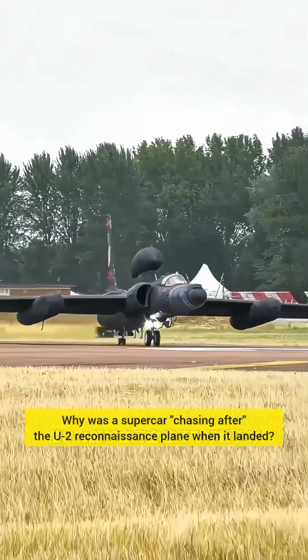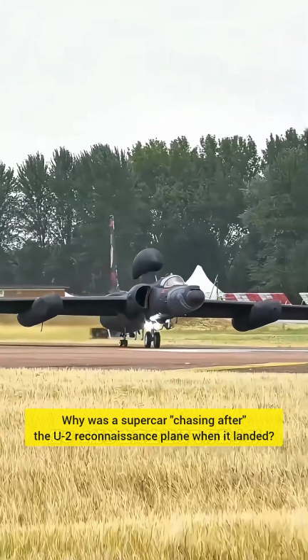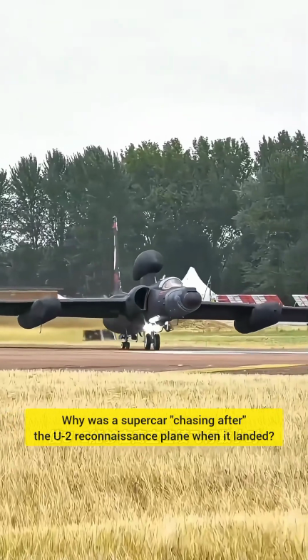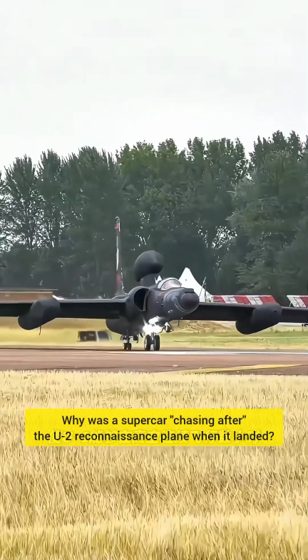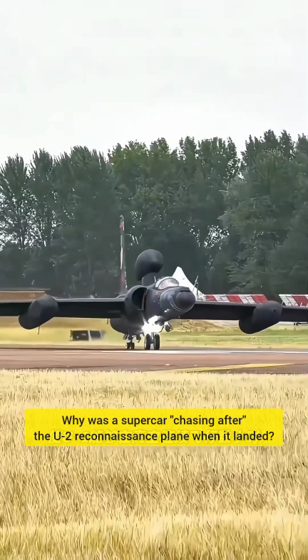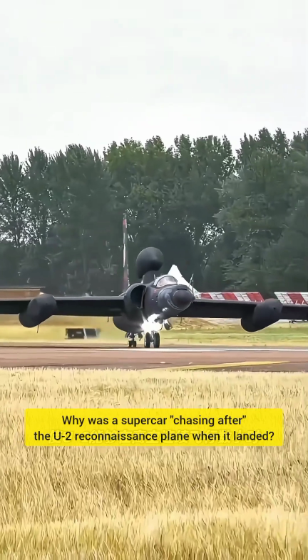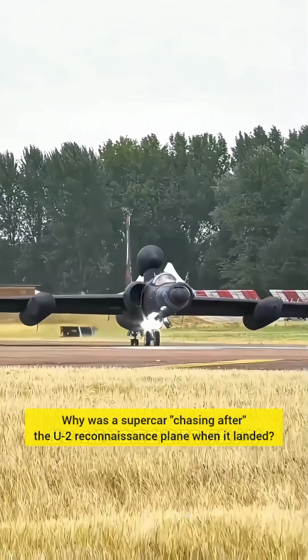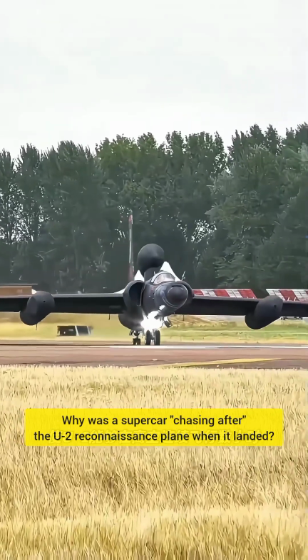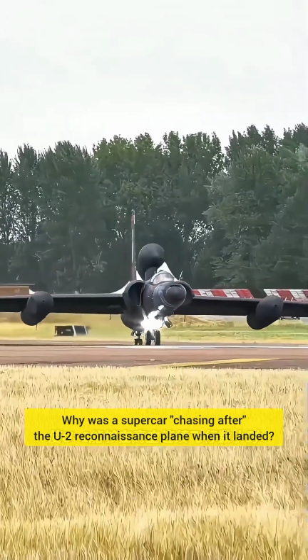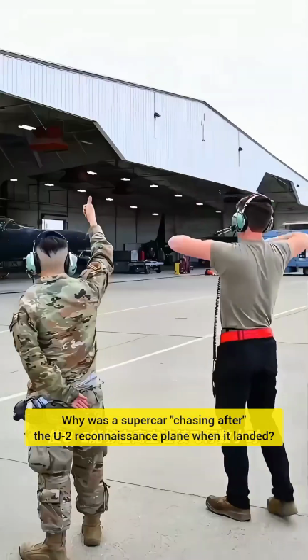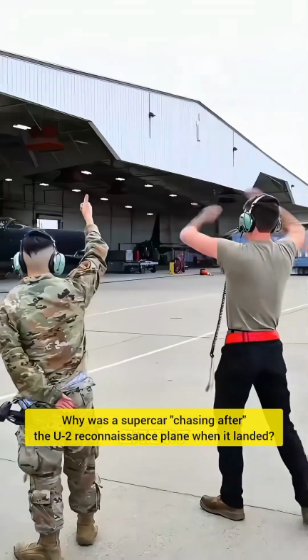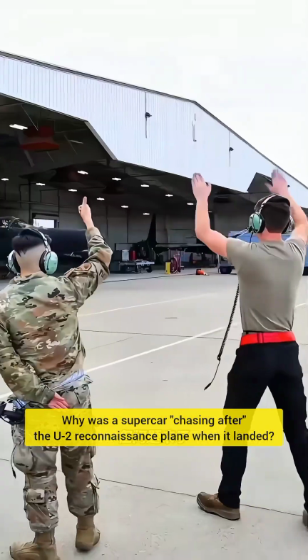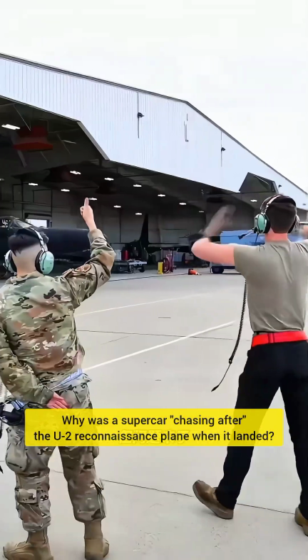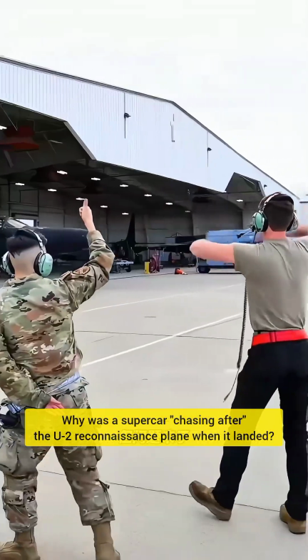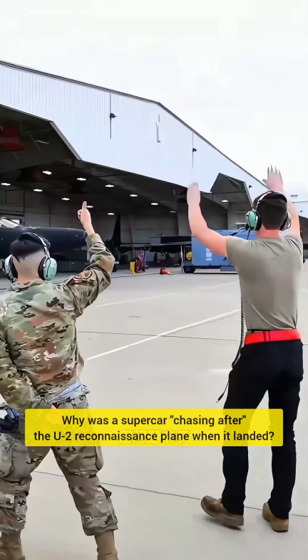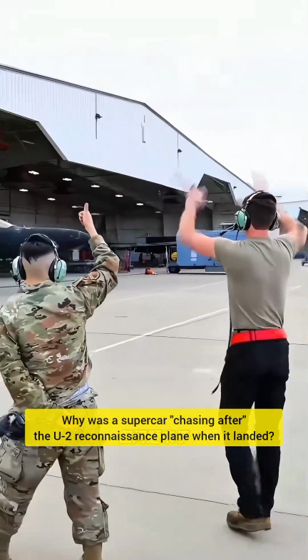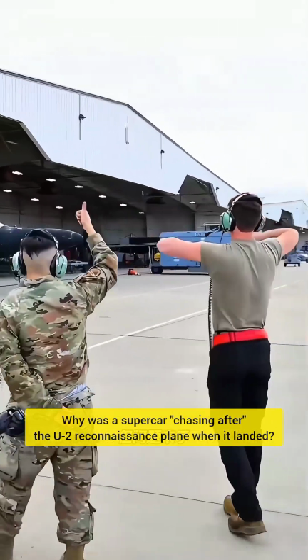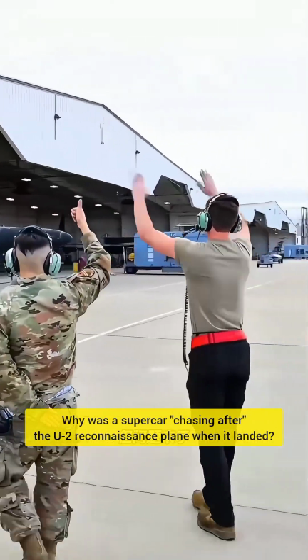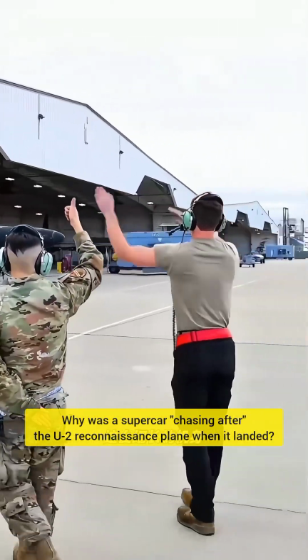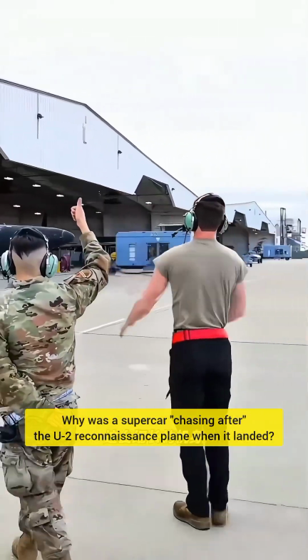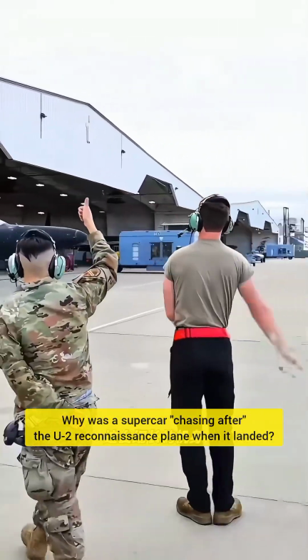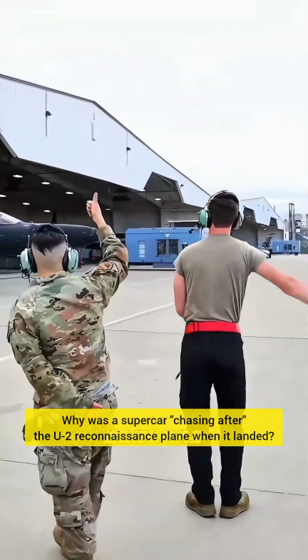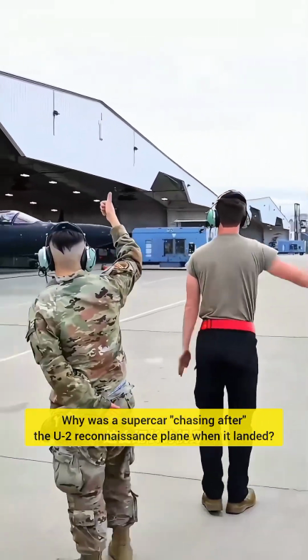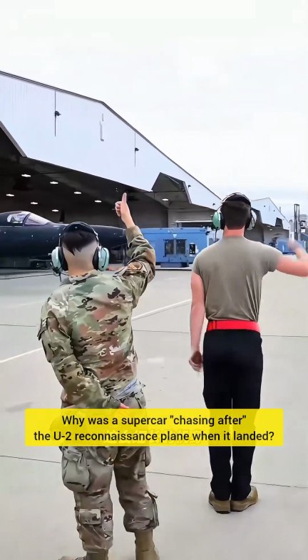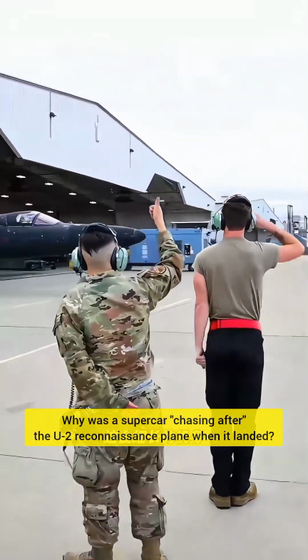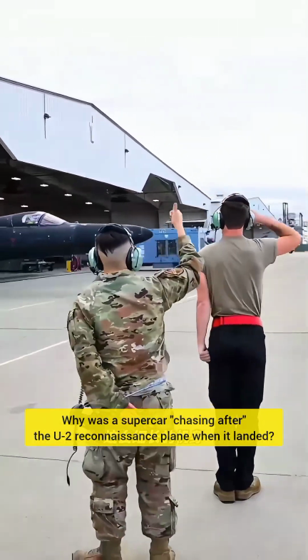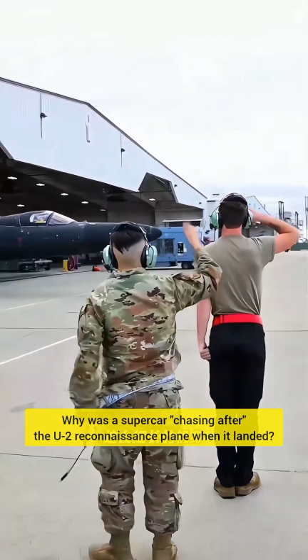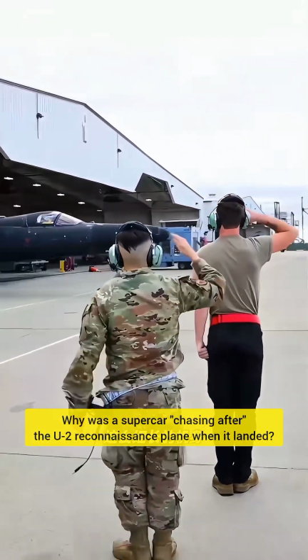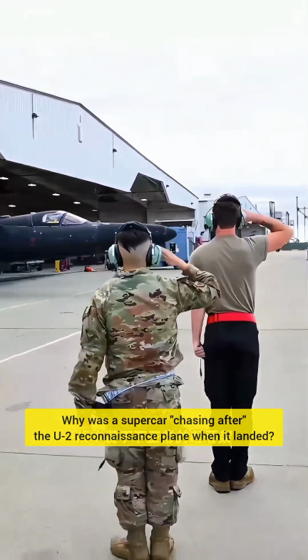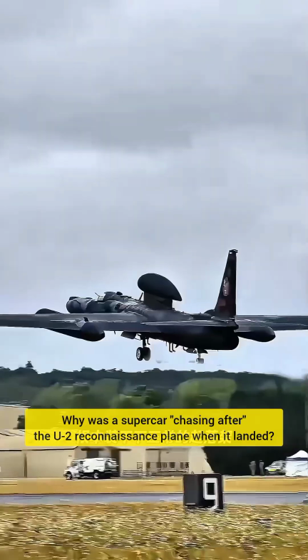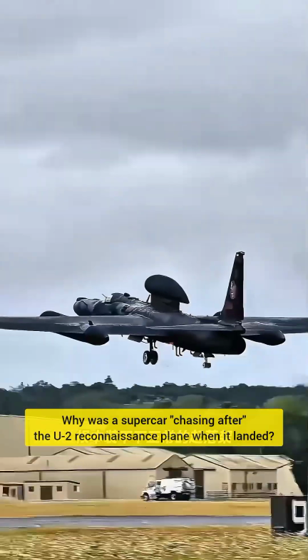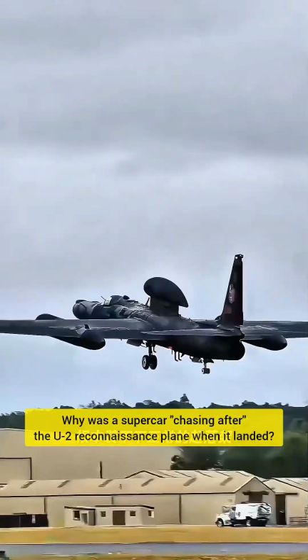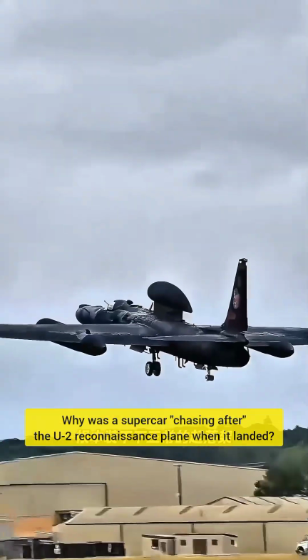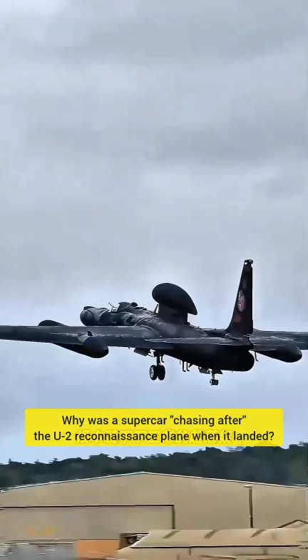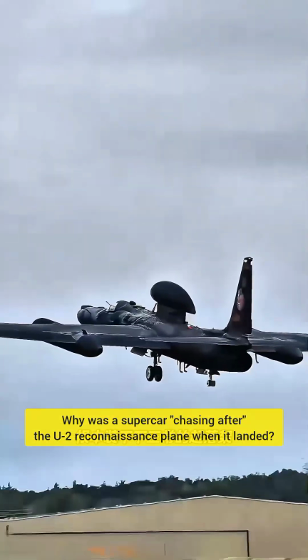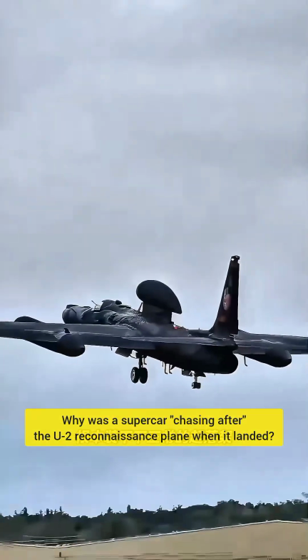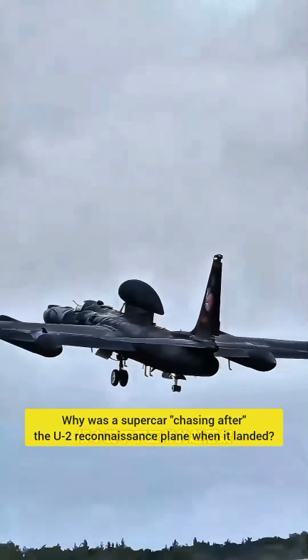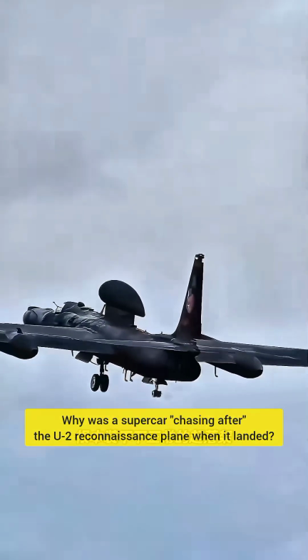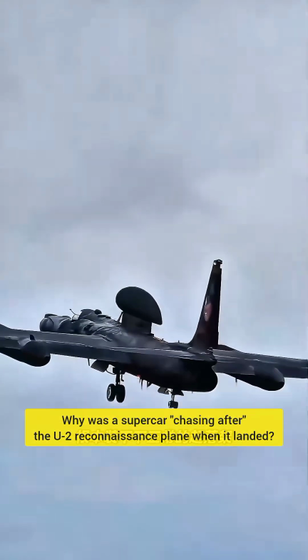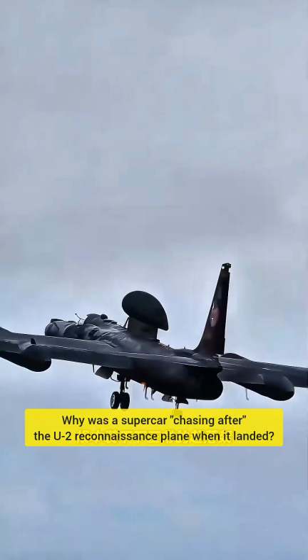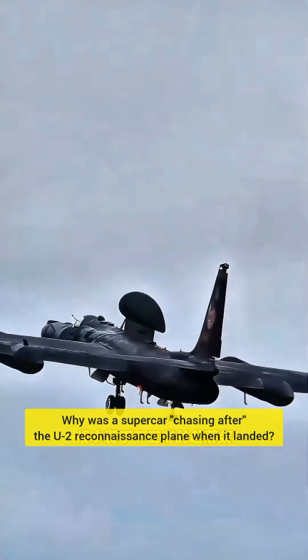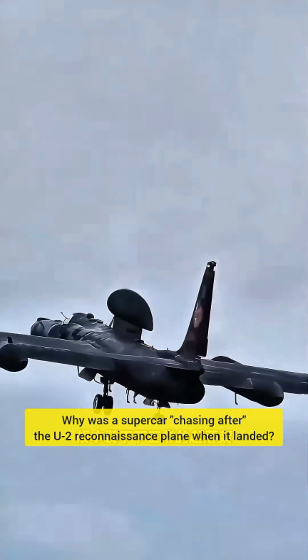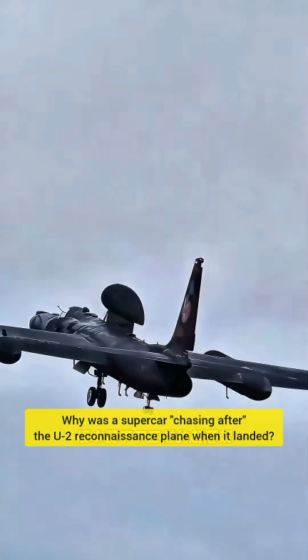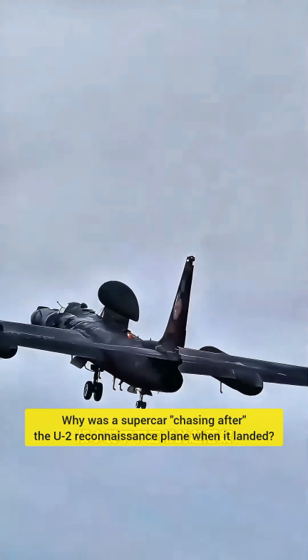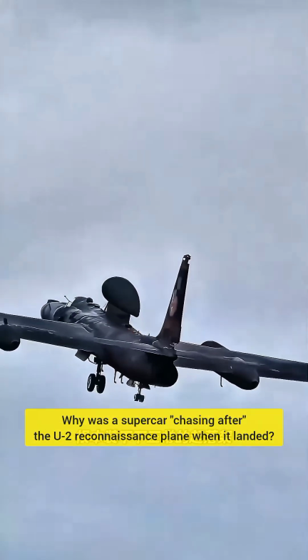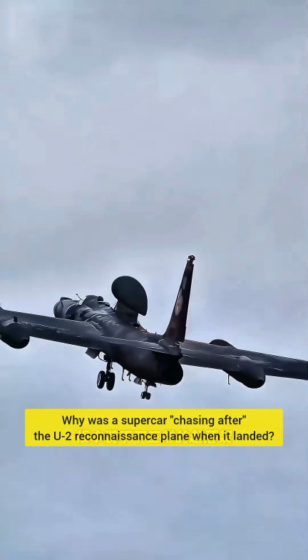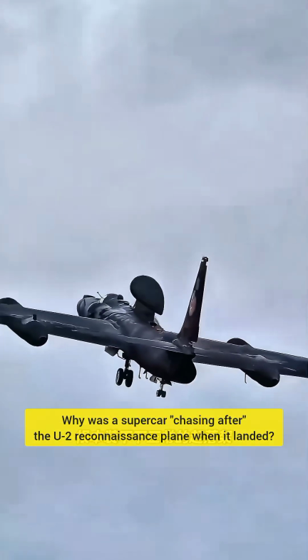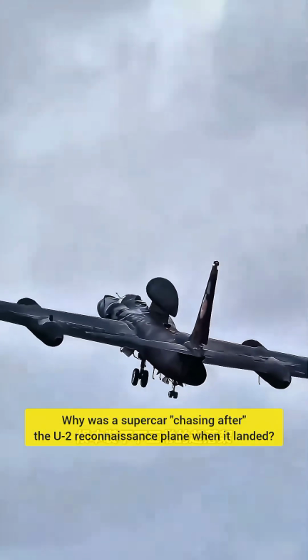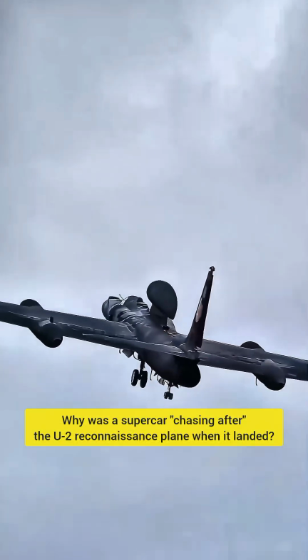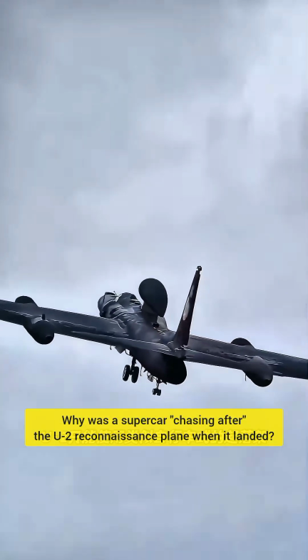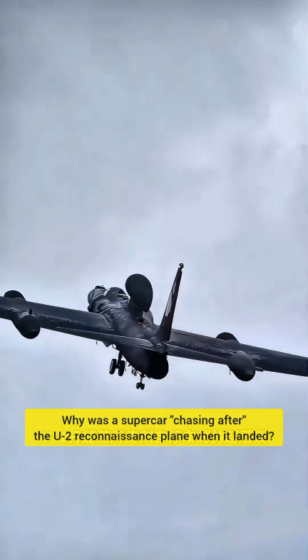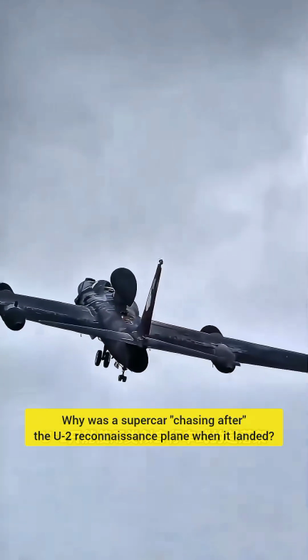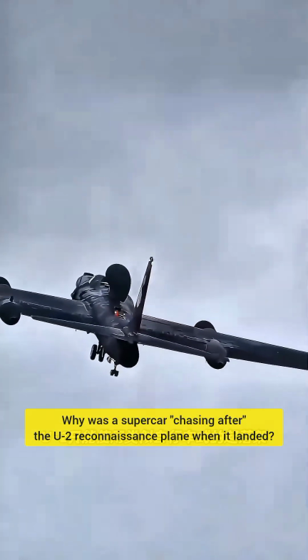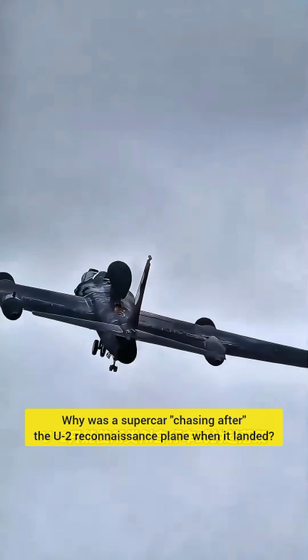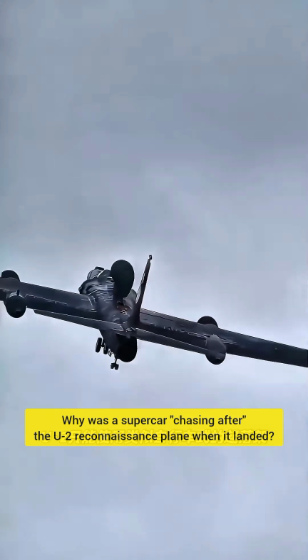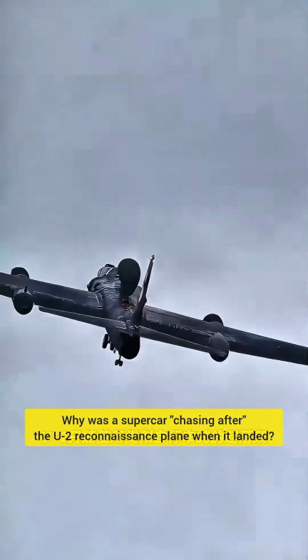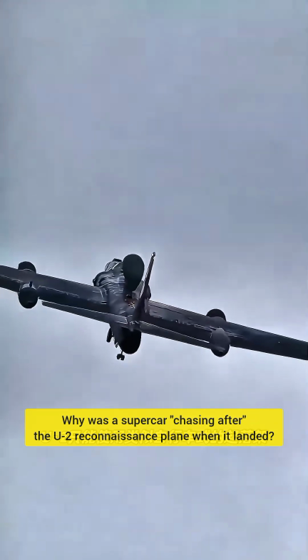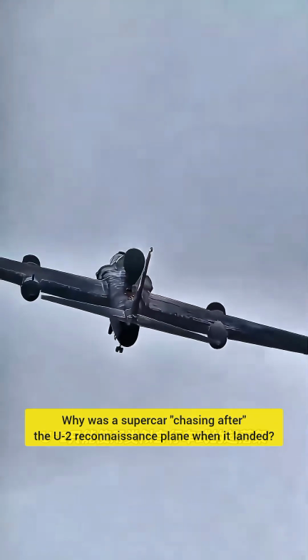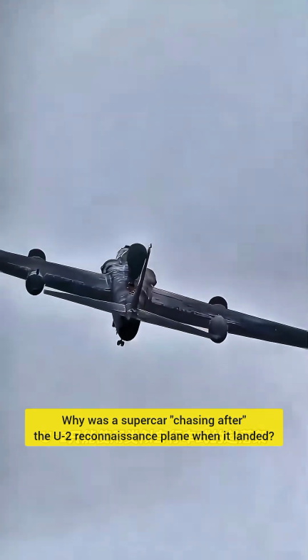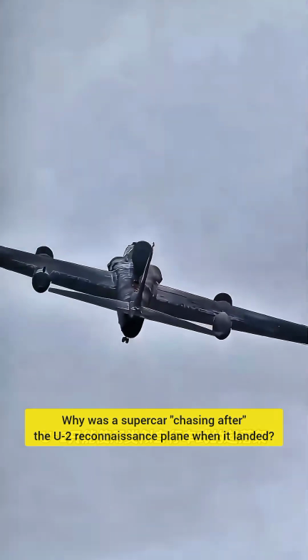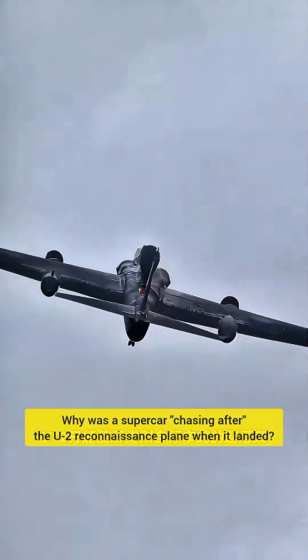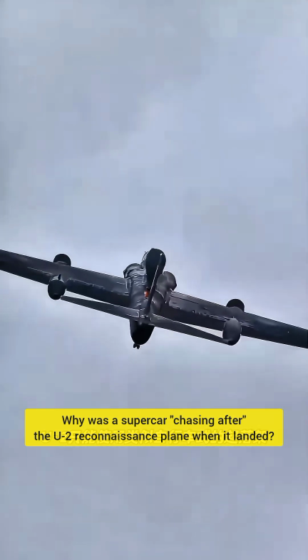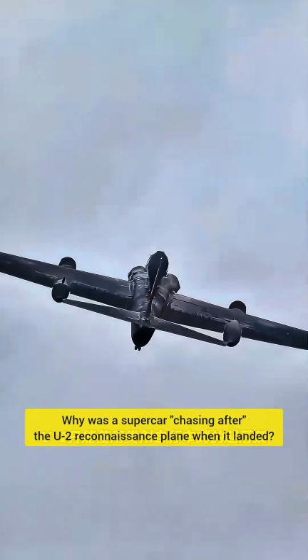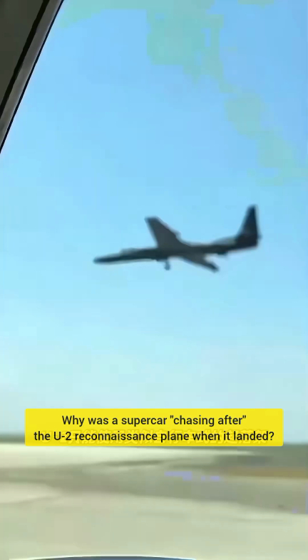This immense wing, combined with an extremely slender fuselage, allows the U-2 to fly for hours.